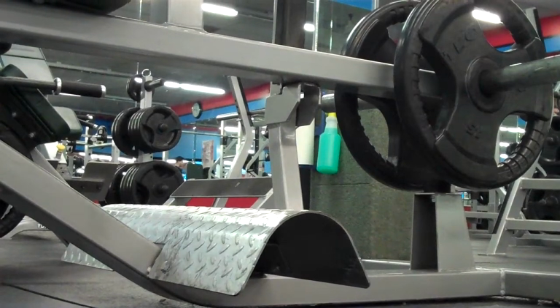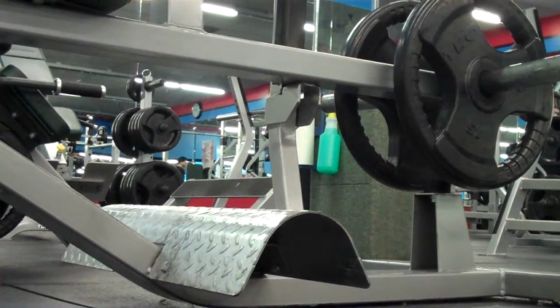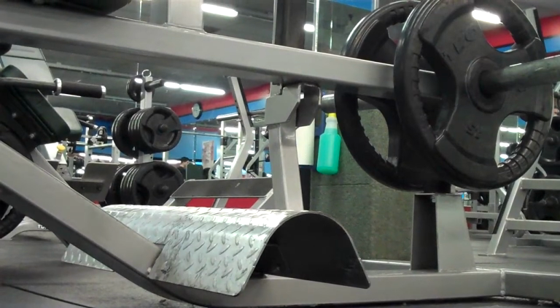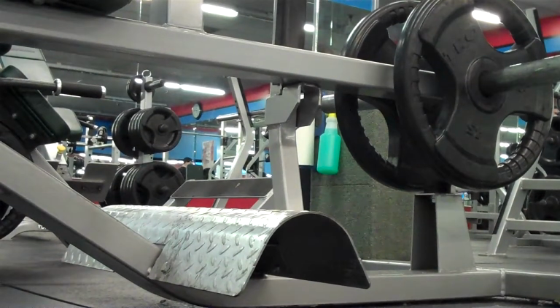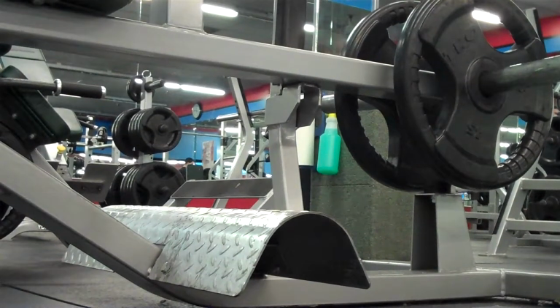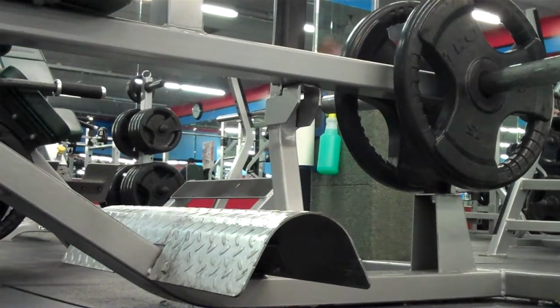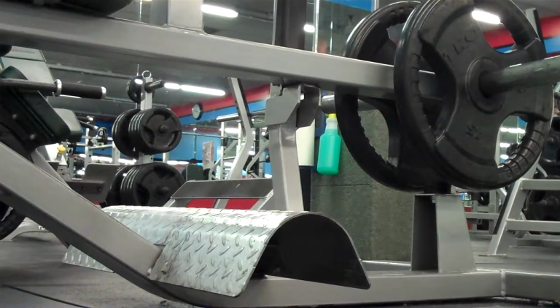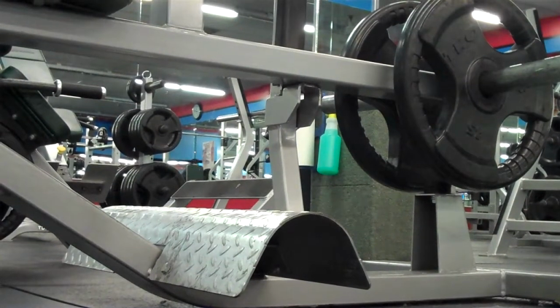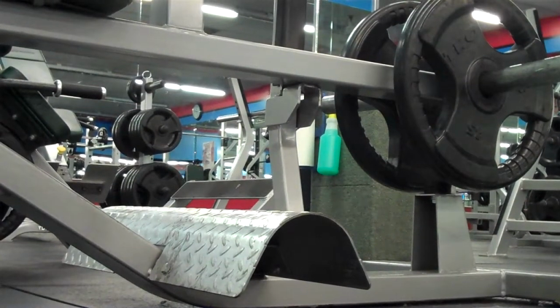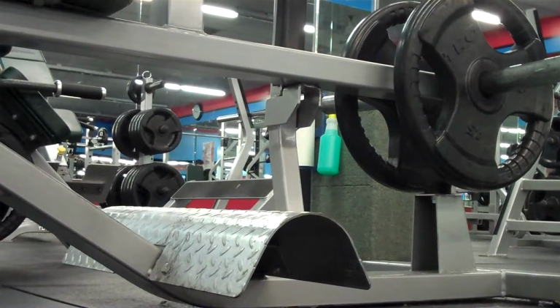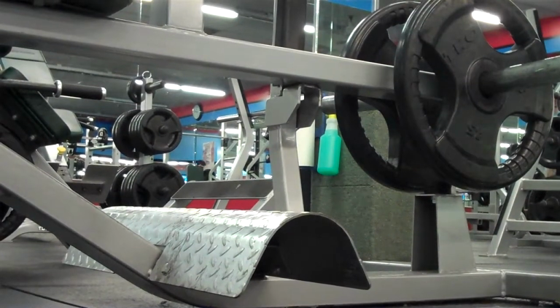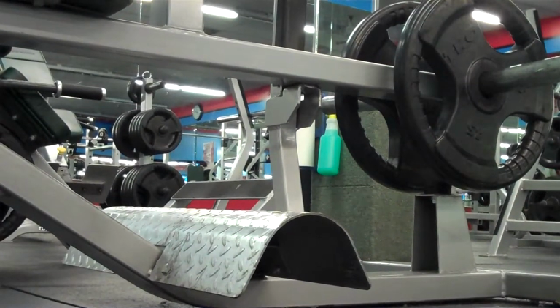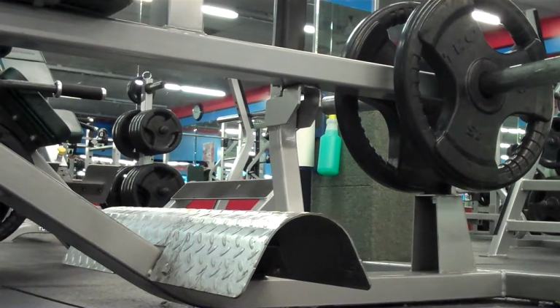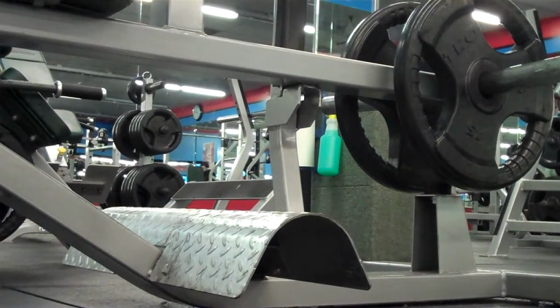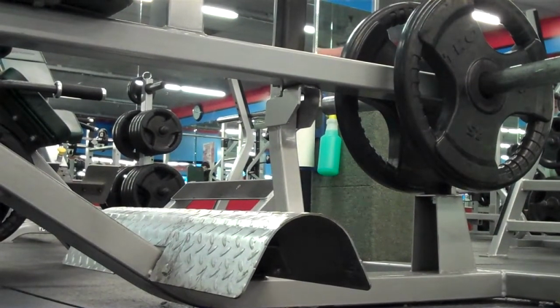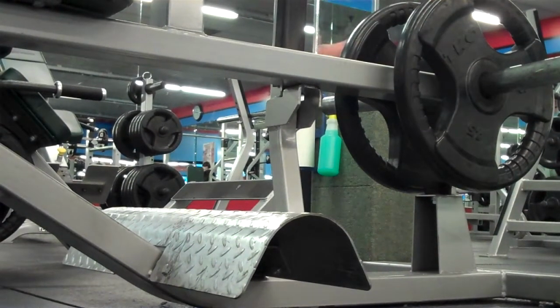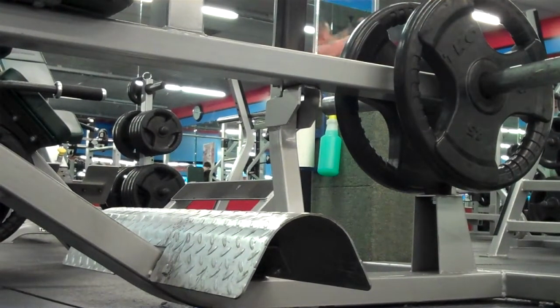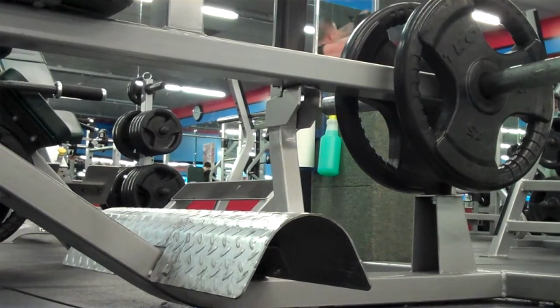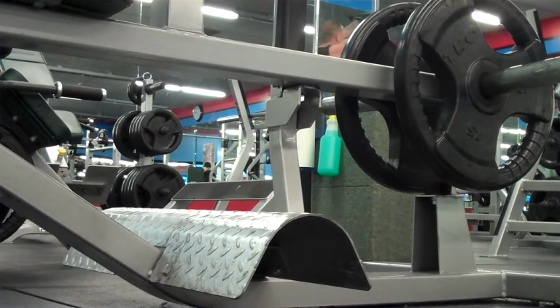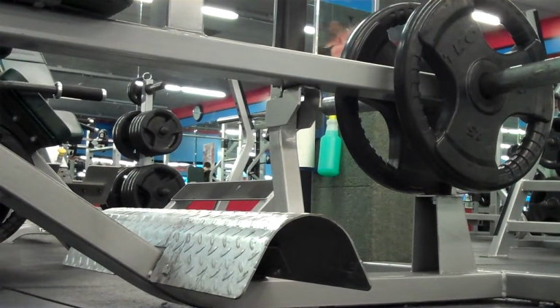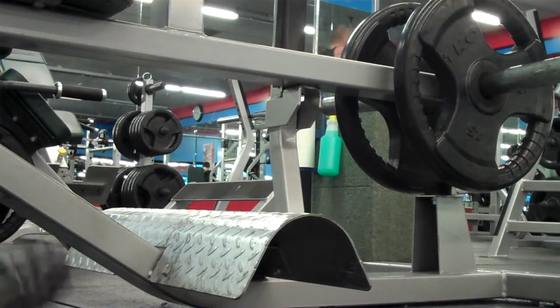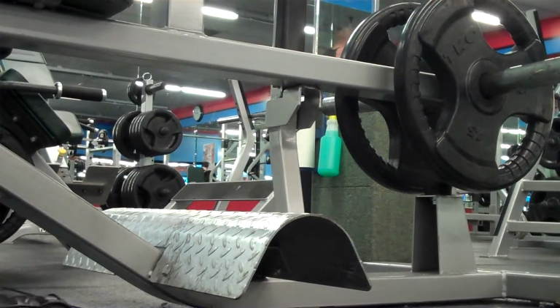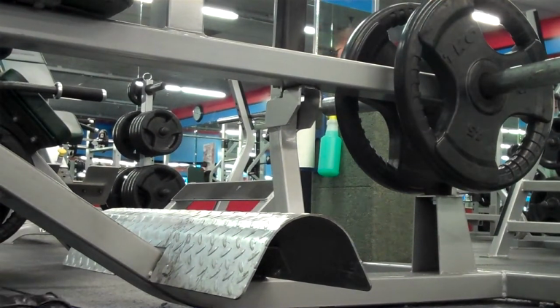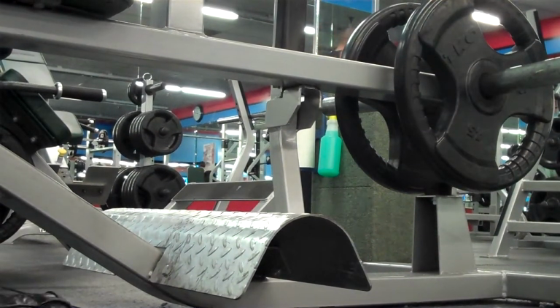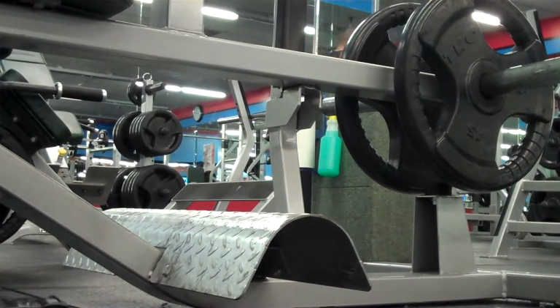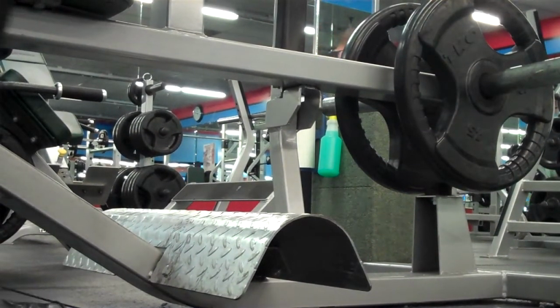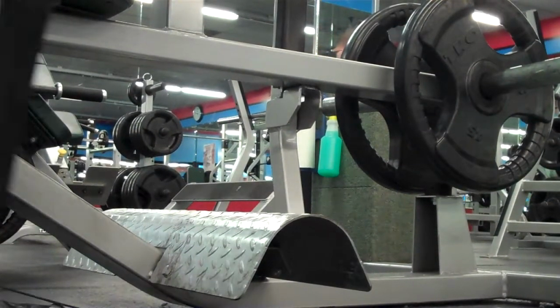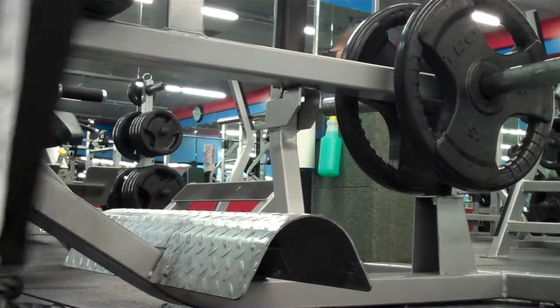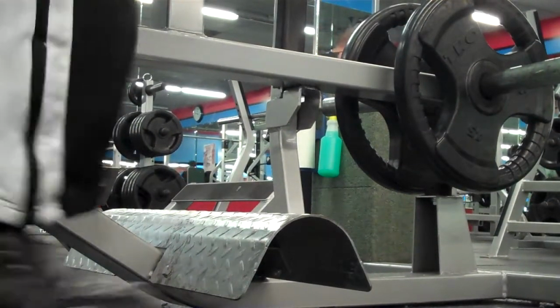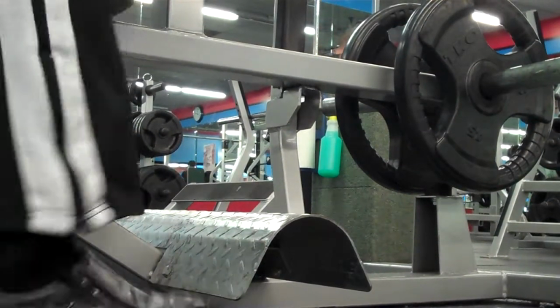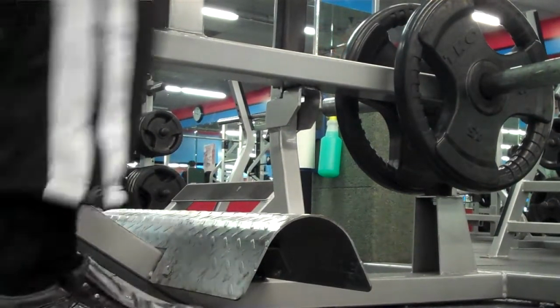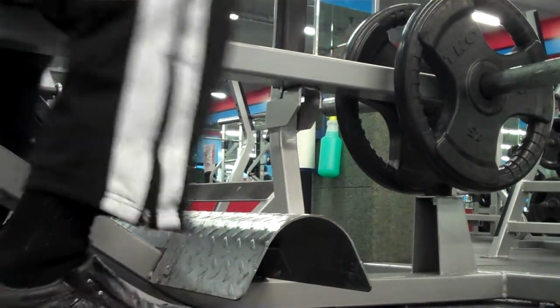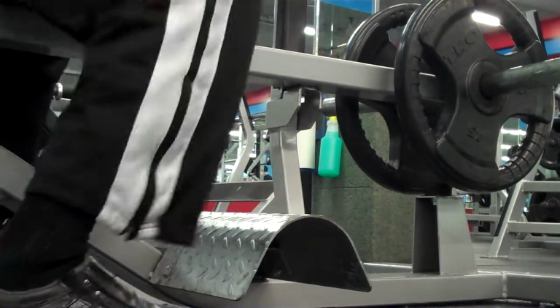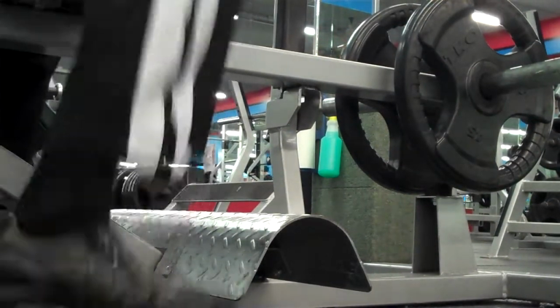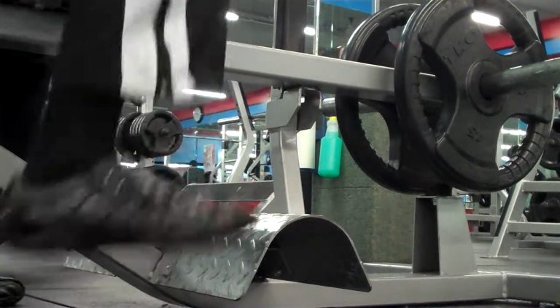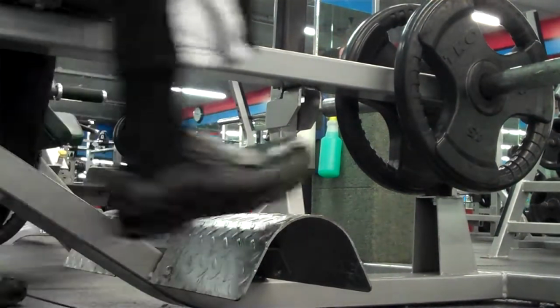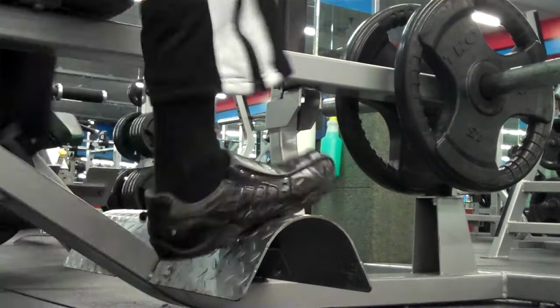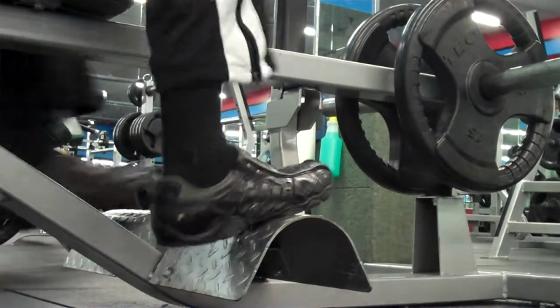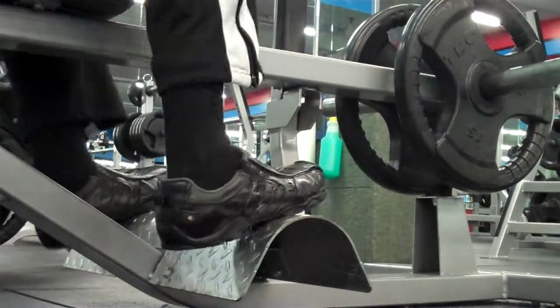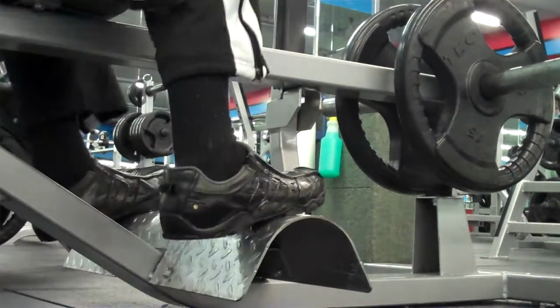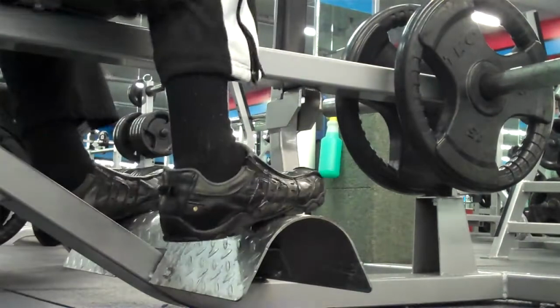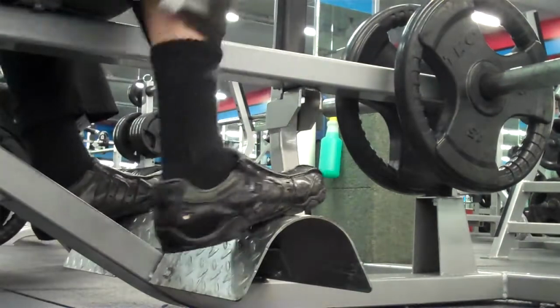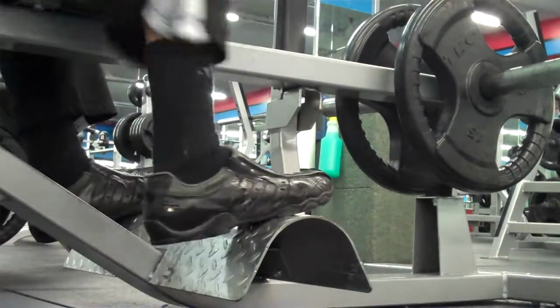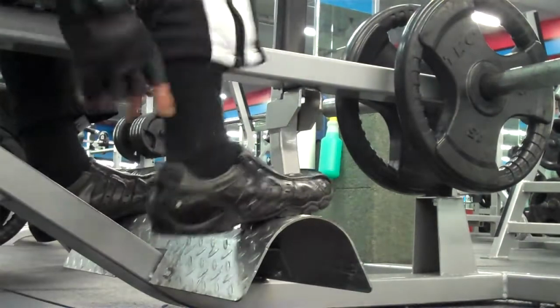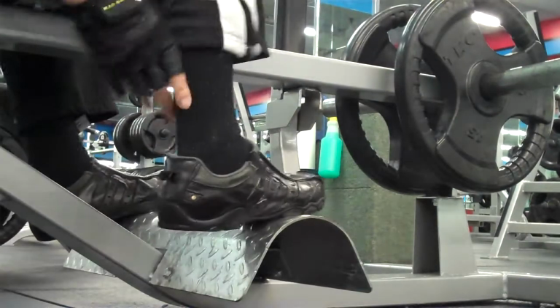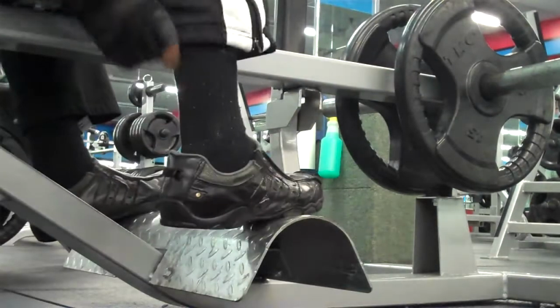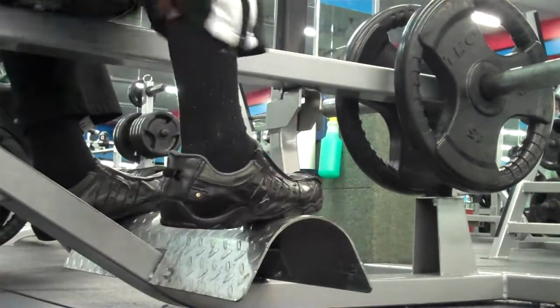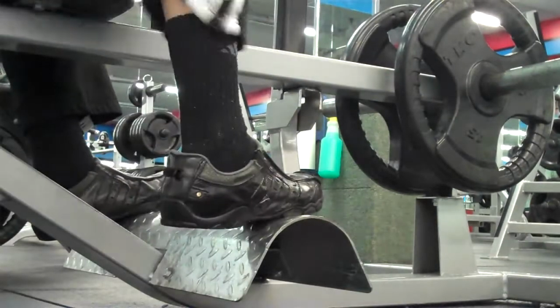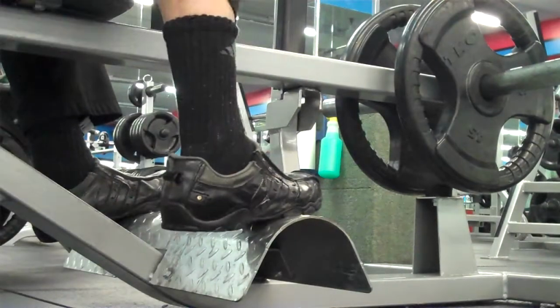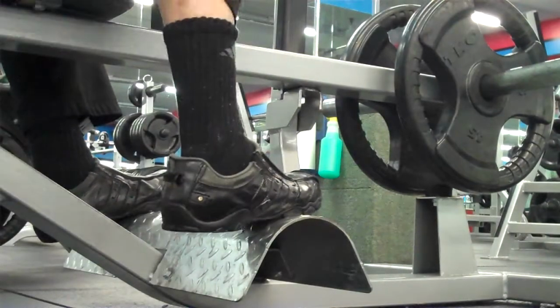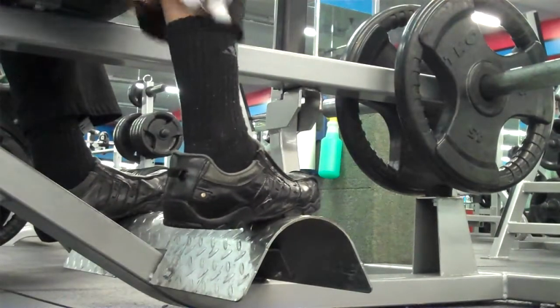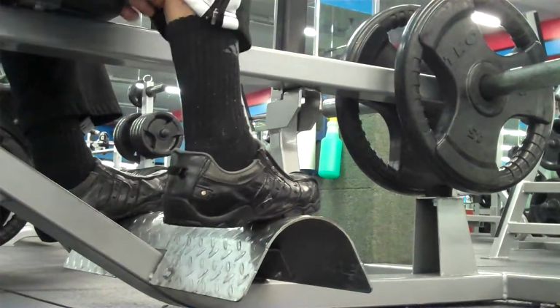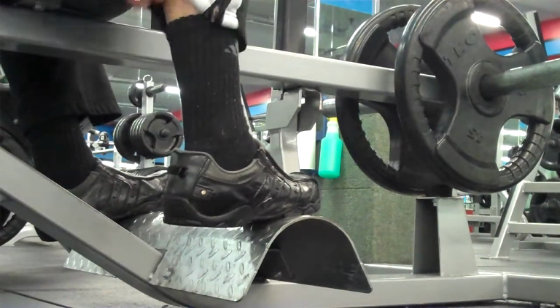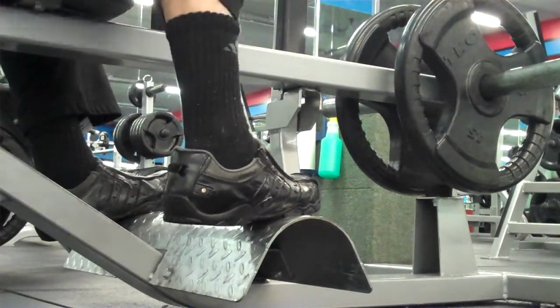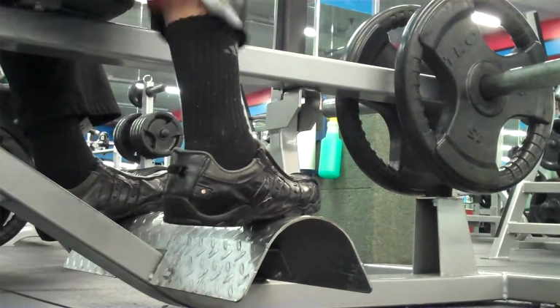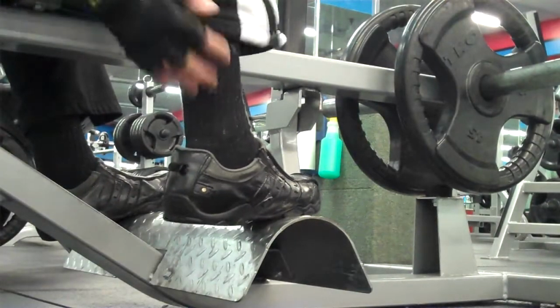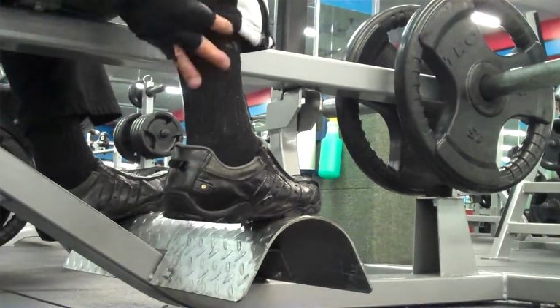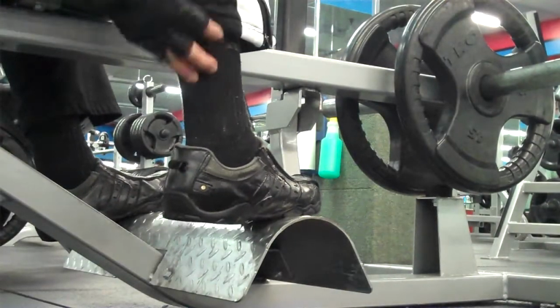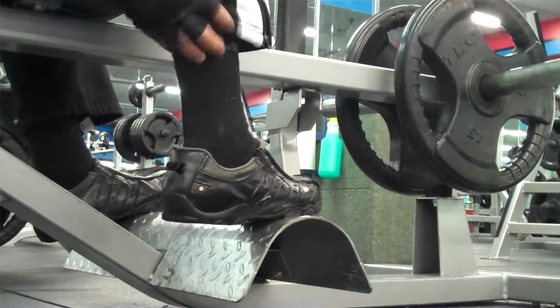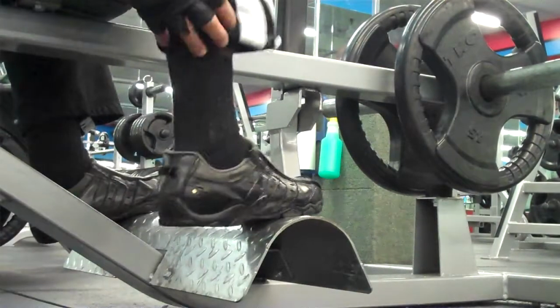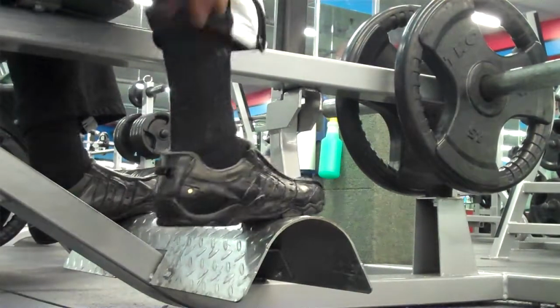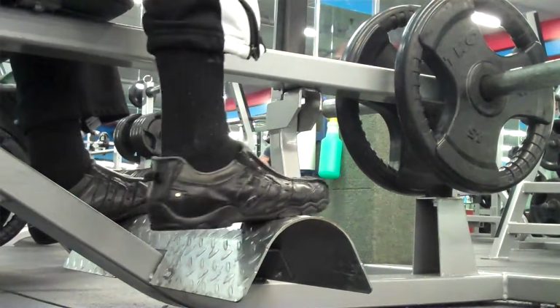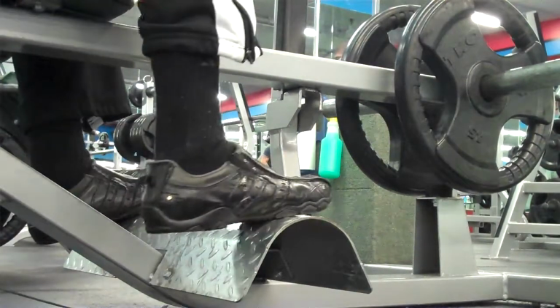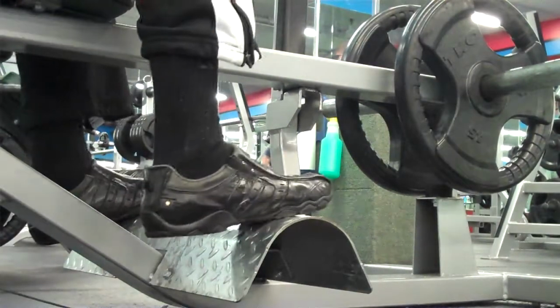Okay, here we go. We're going to do ten. Put it on there and then just bring your calf muscles.